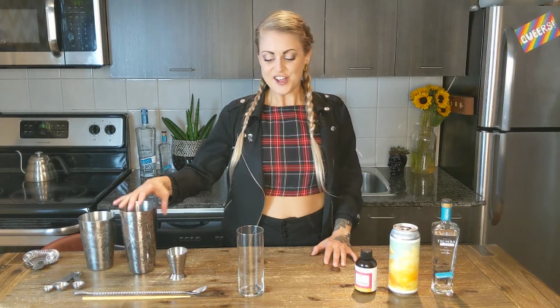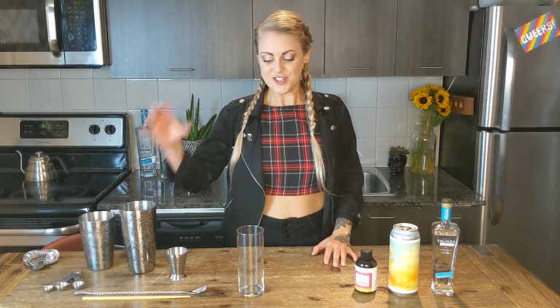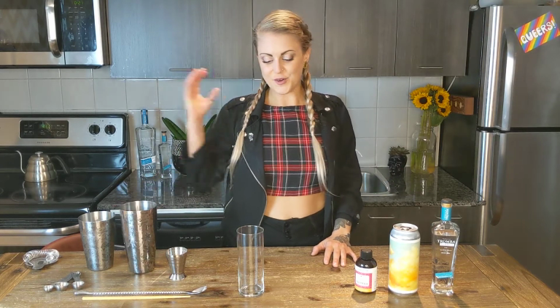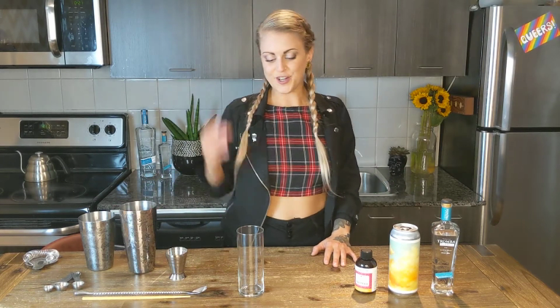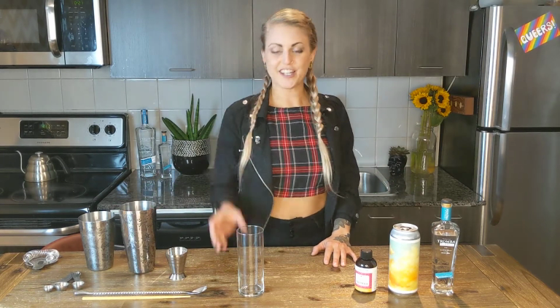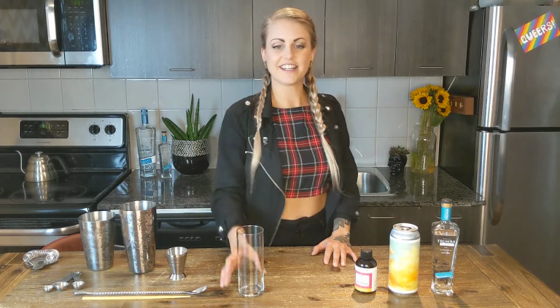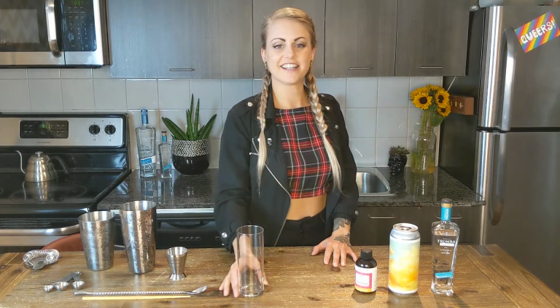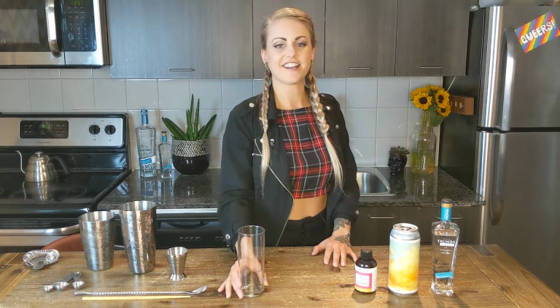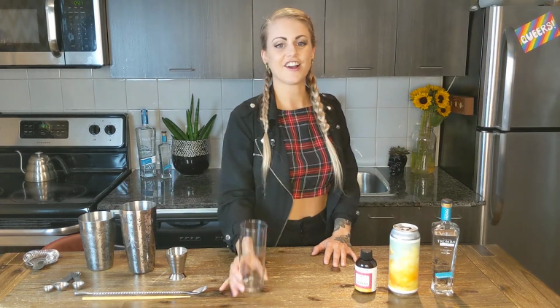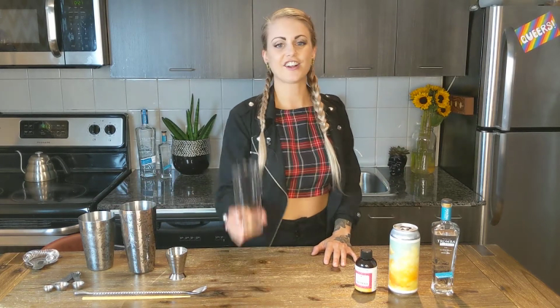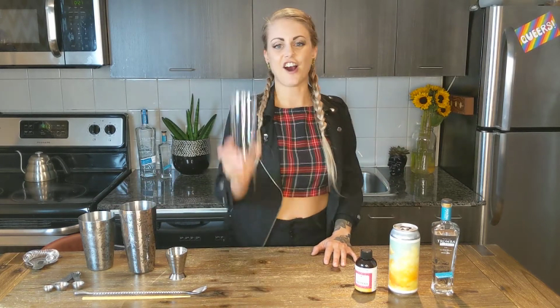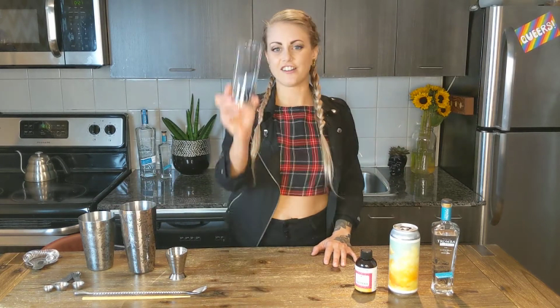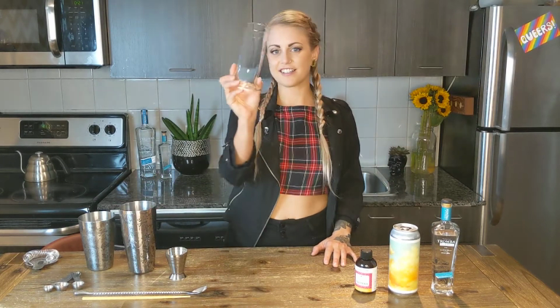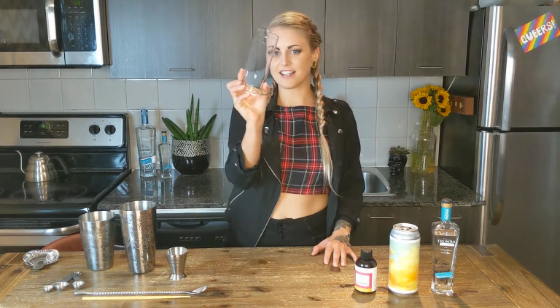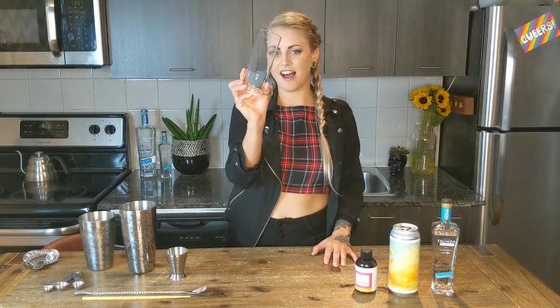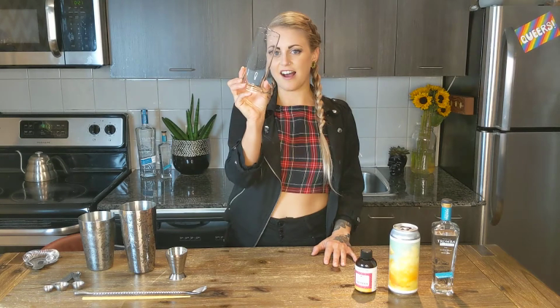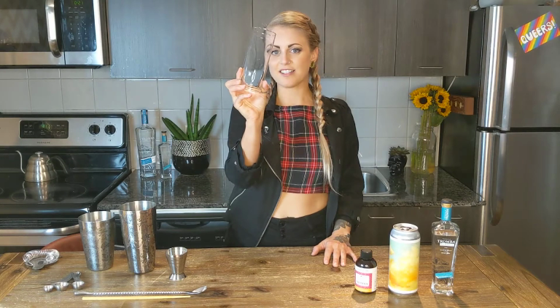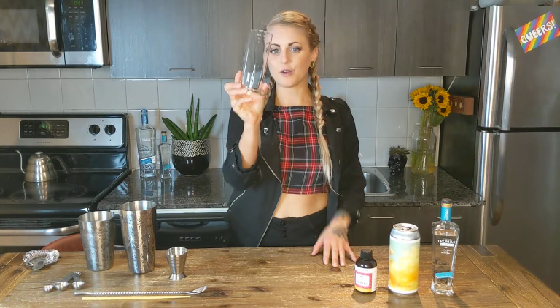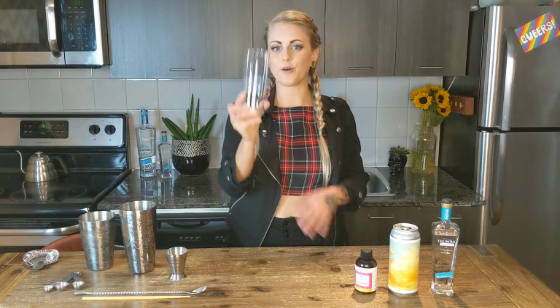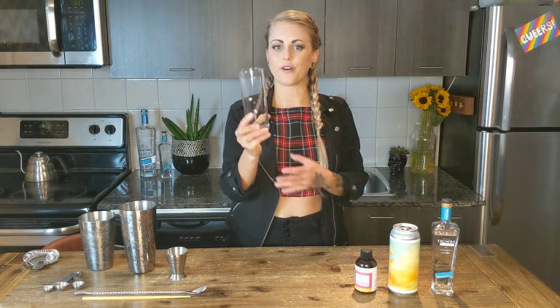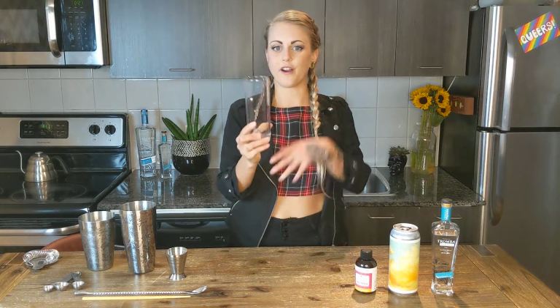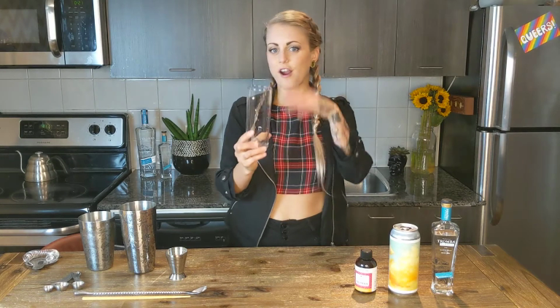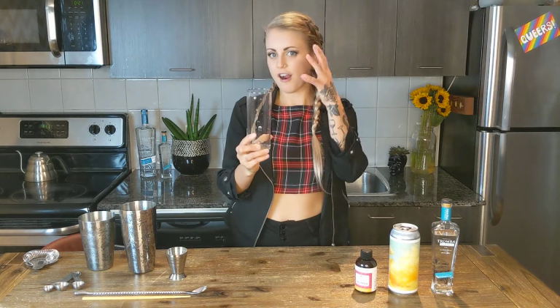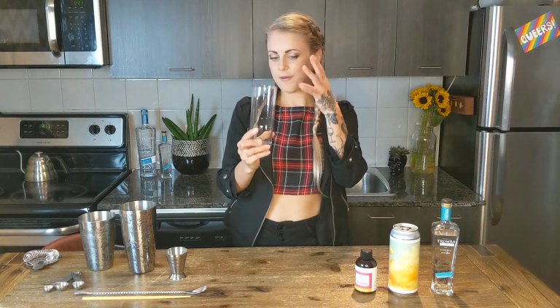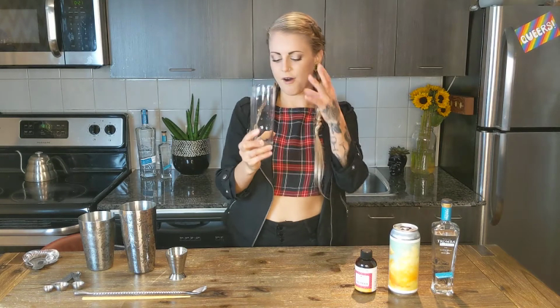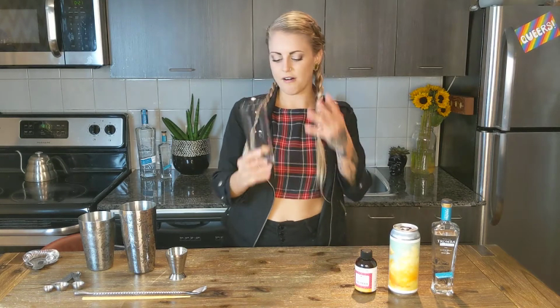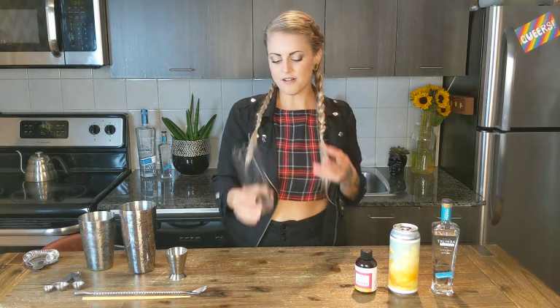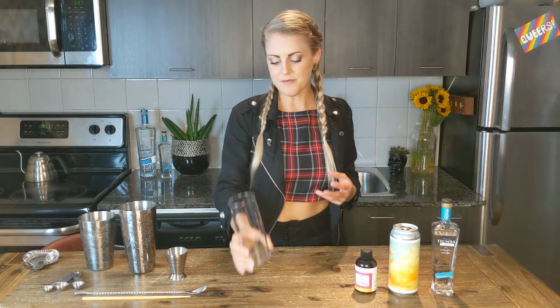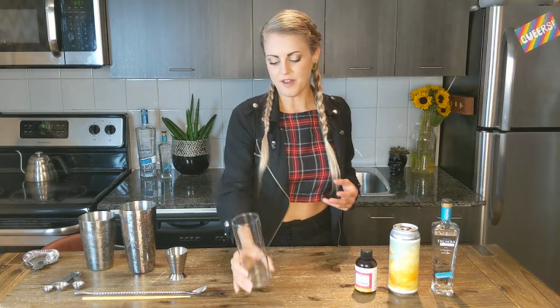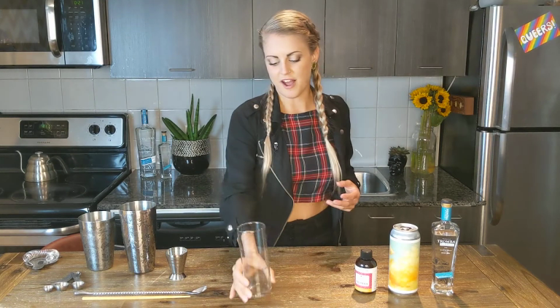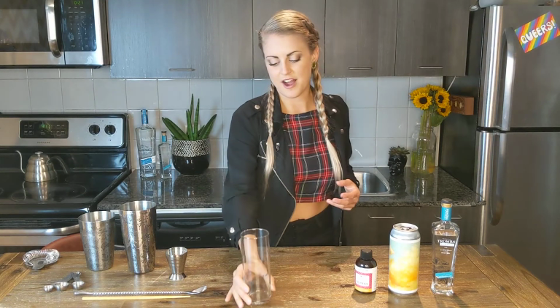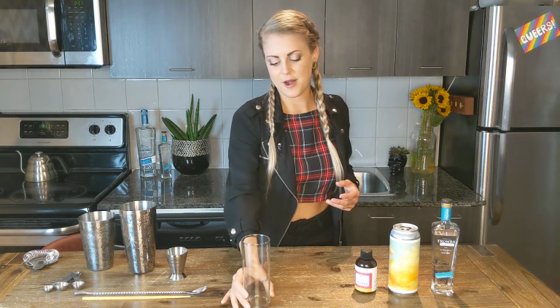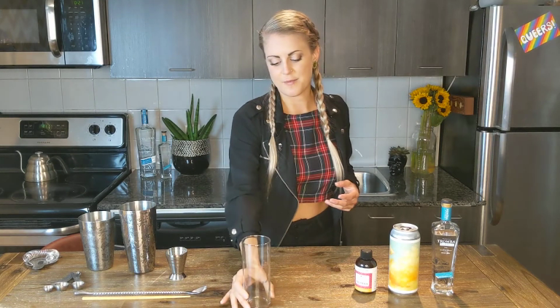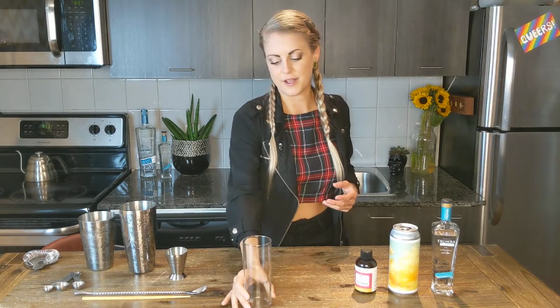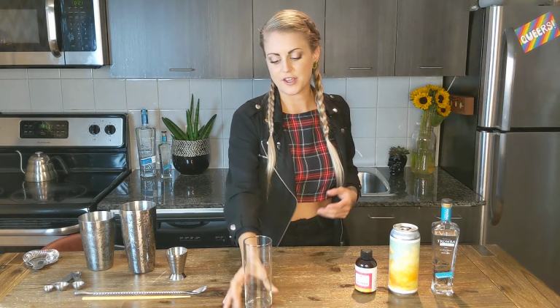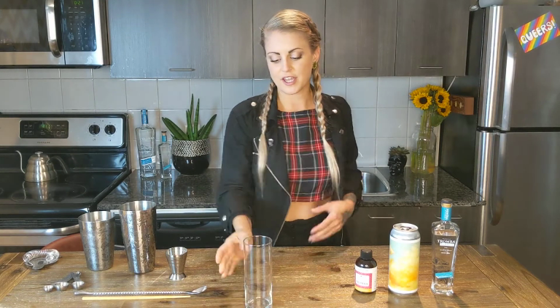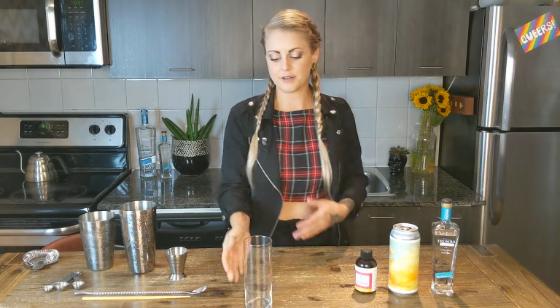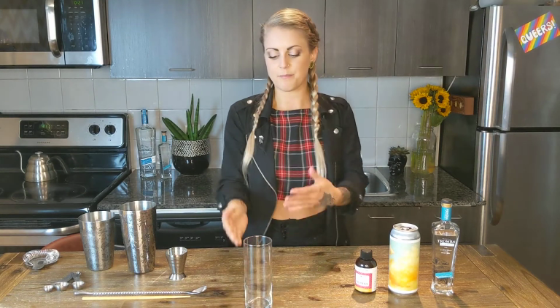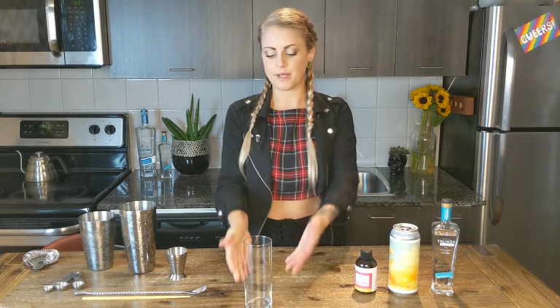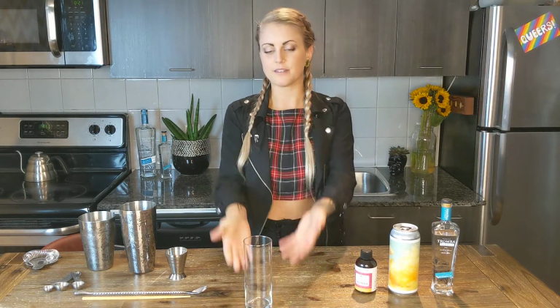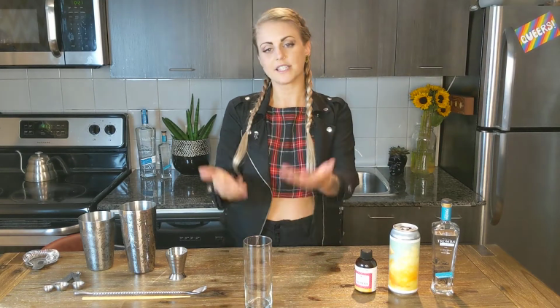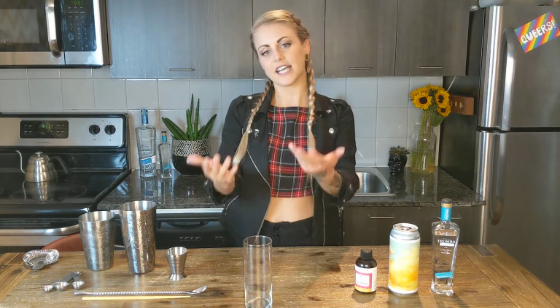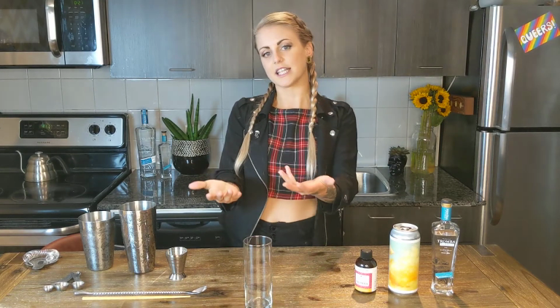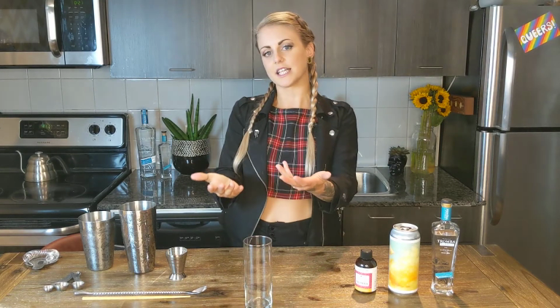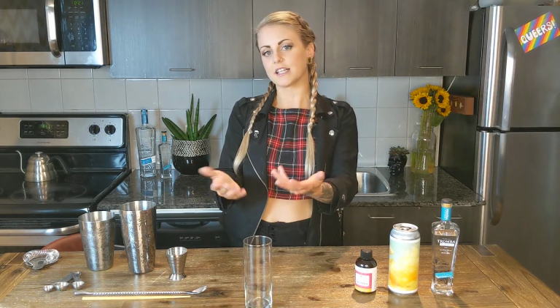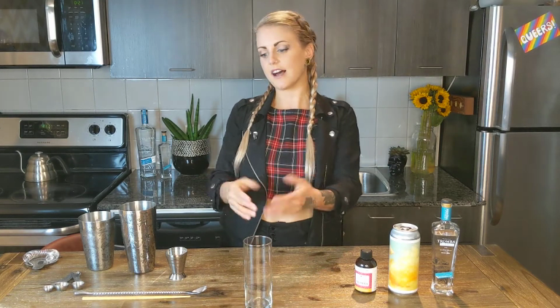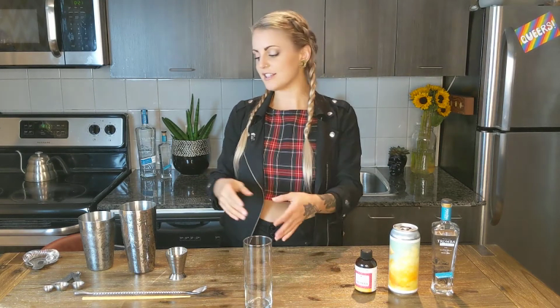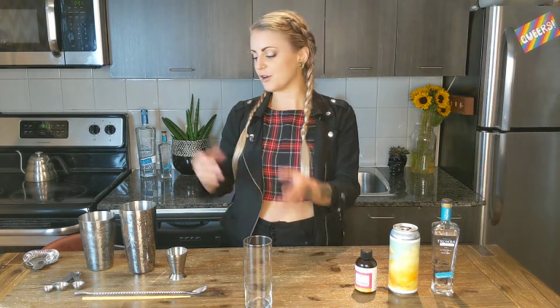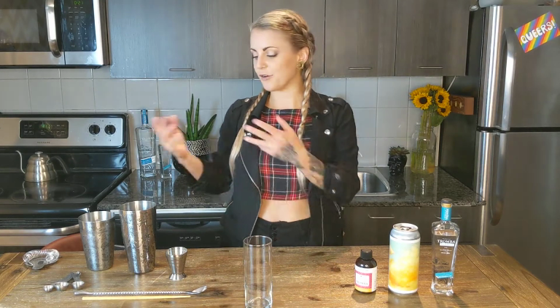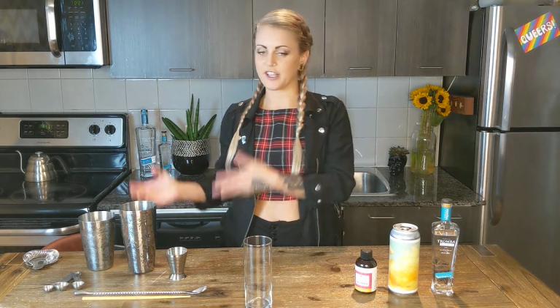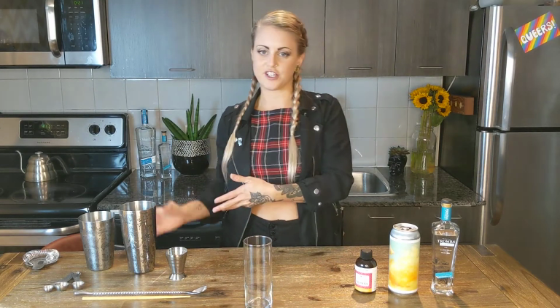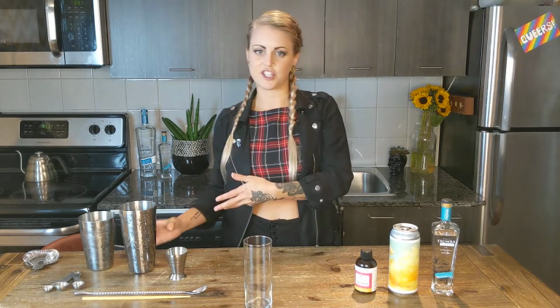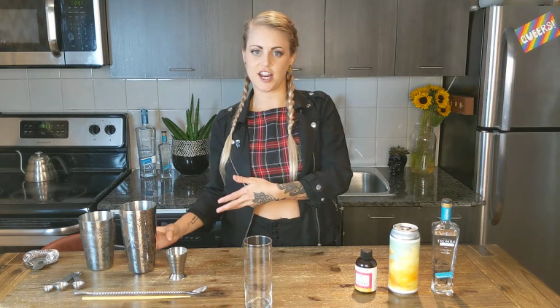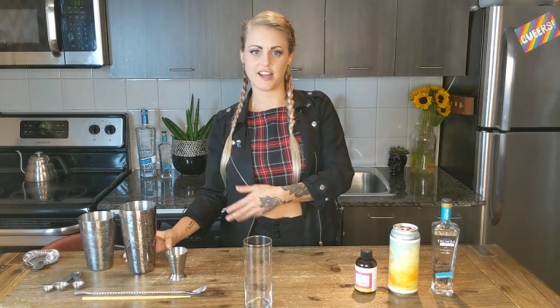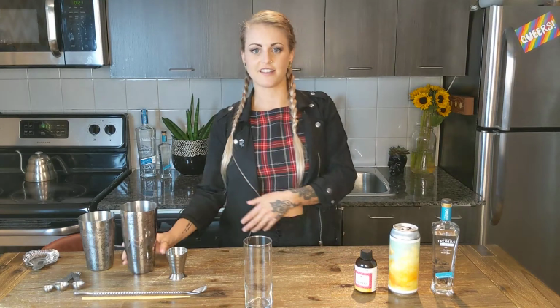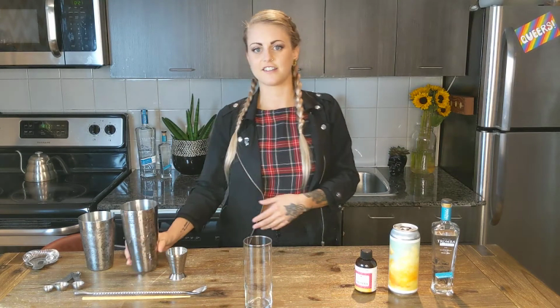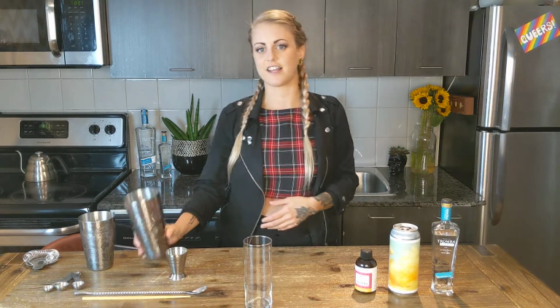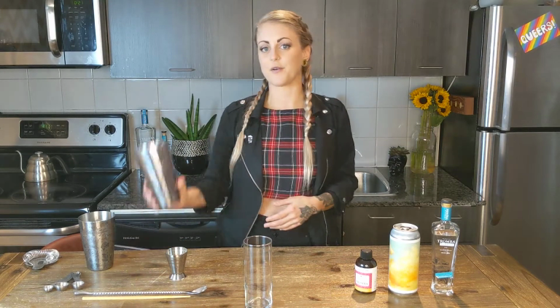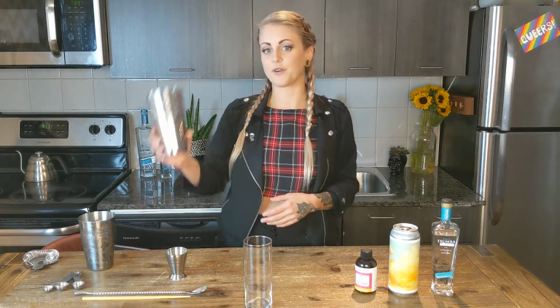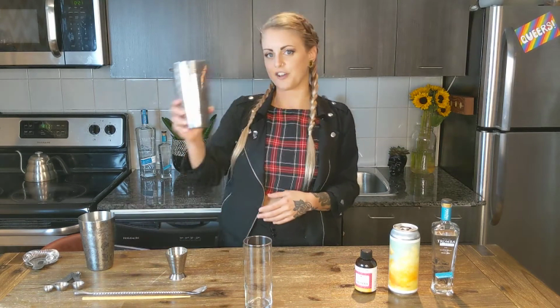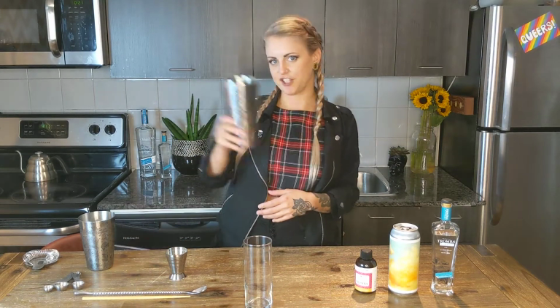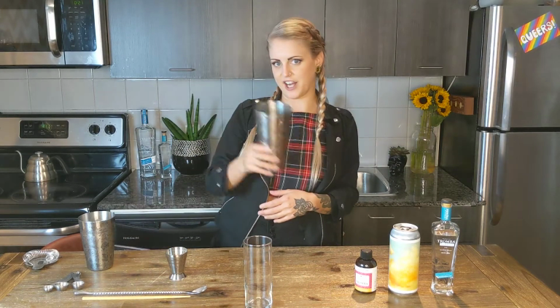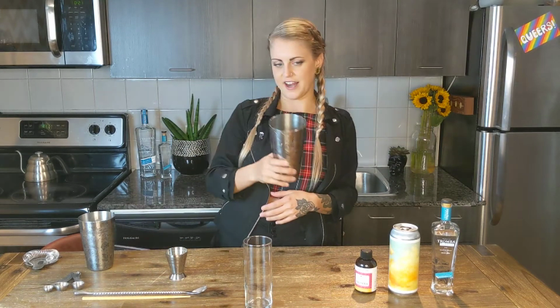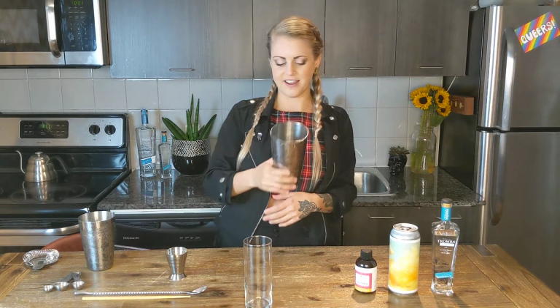So we're going to need a Collins glass or a highball. You can build in the glass or you can shake. Today we're going to shake.